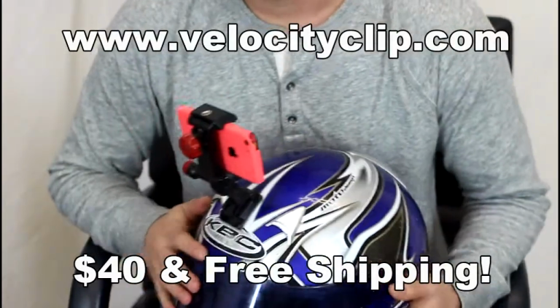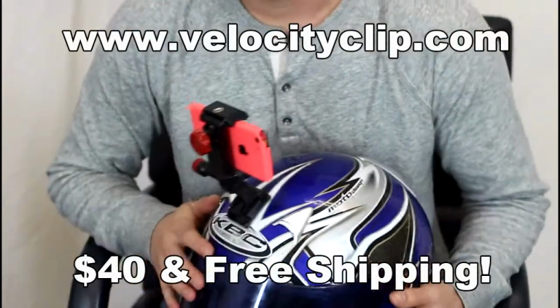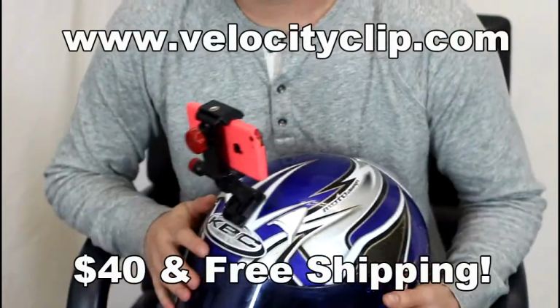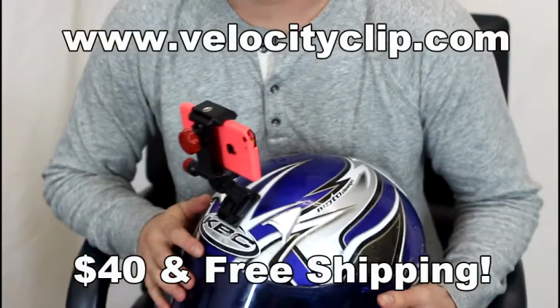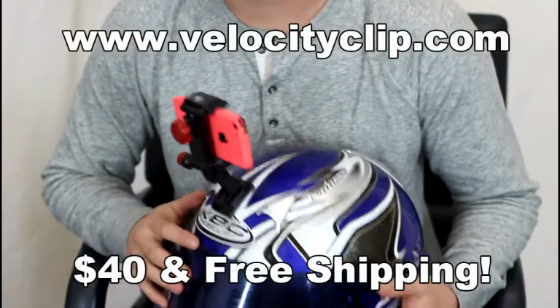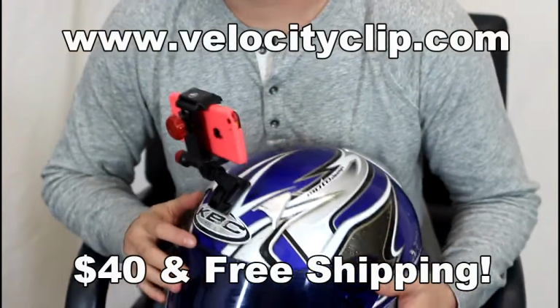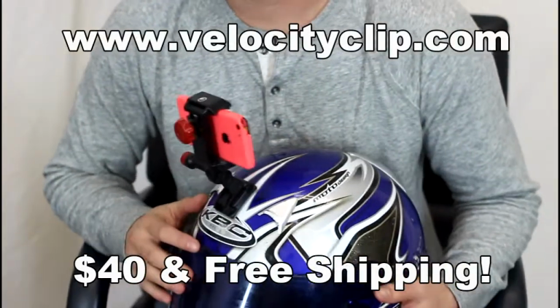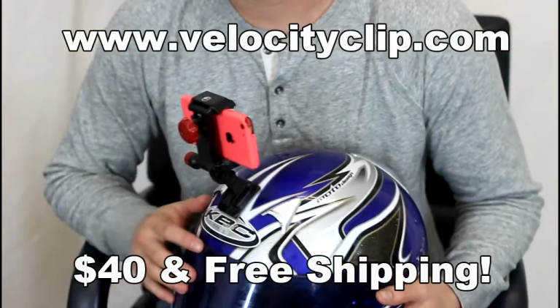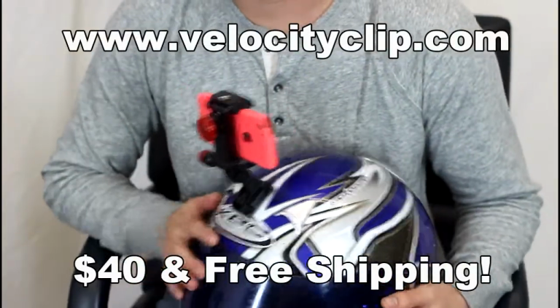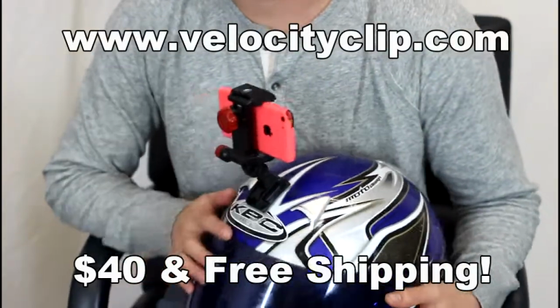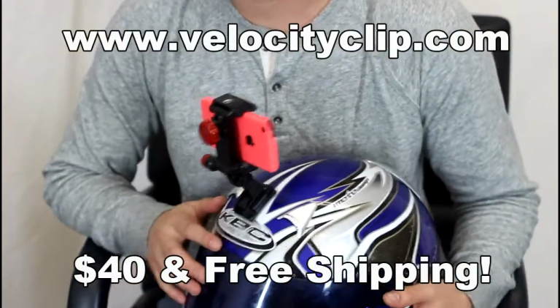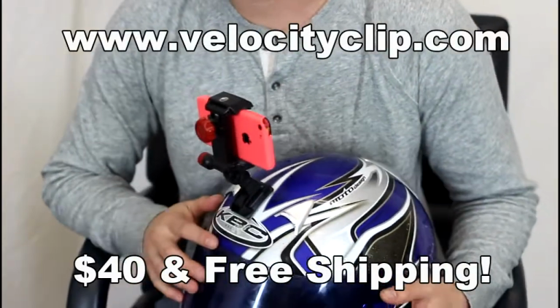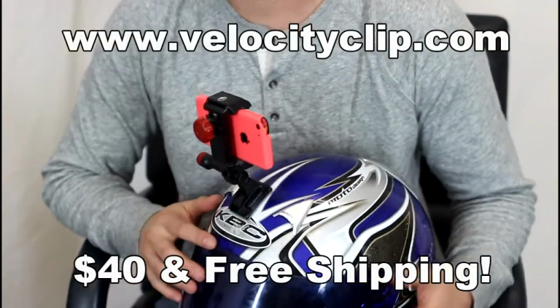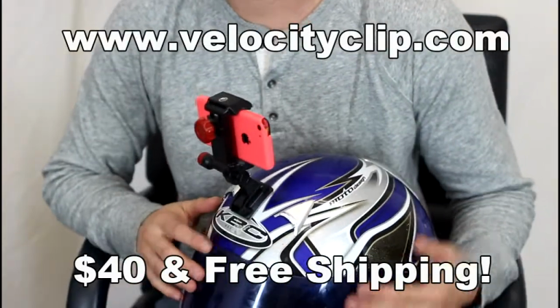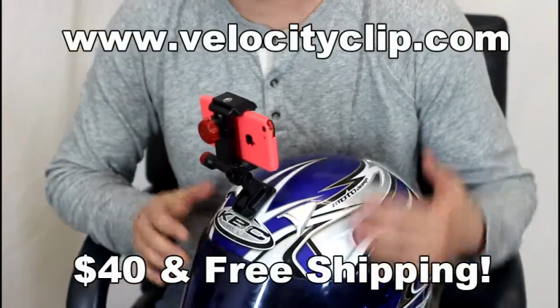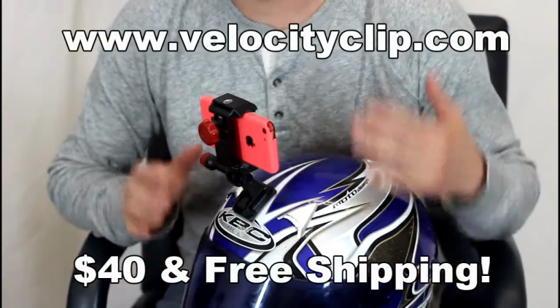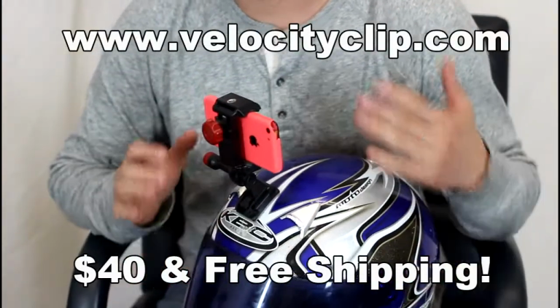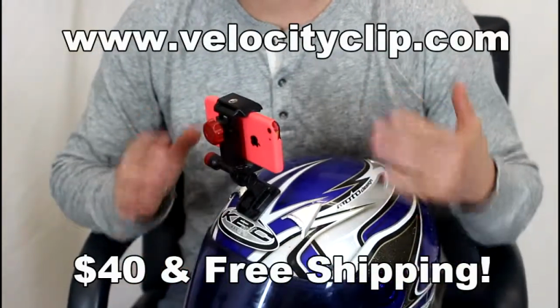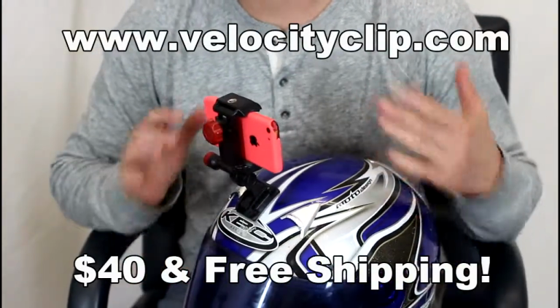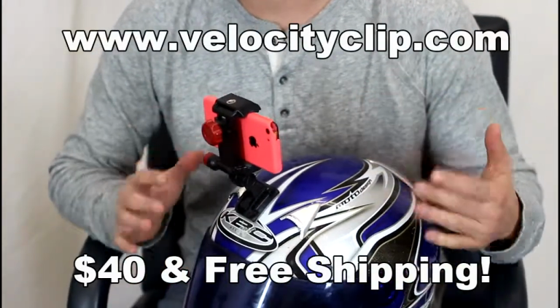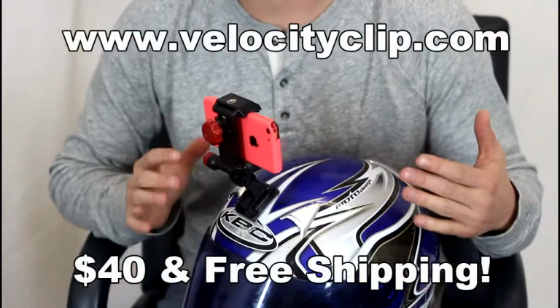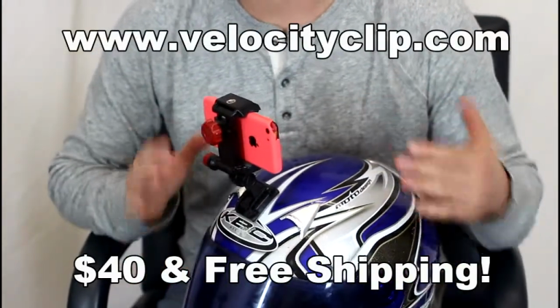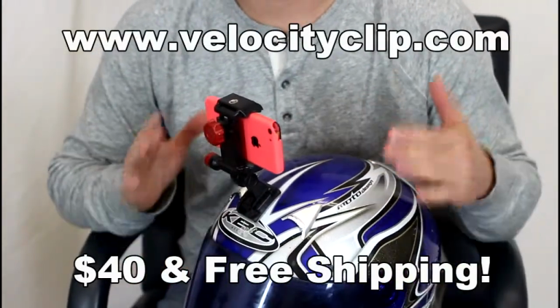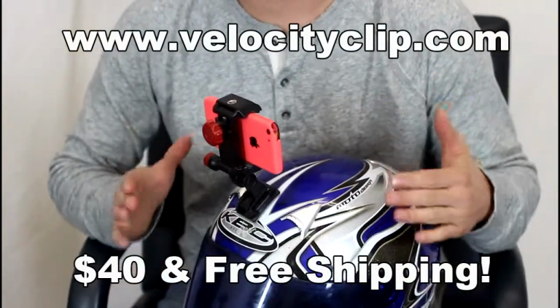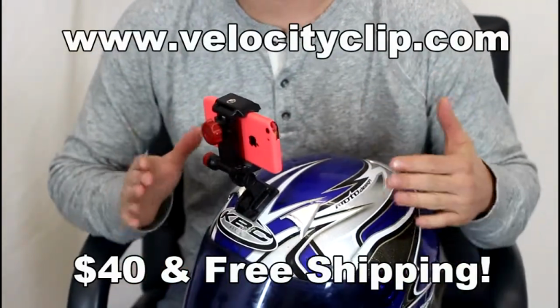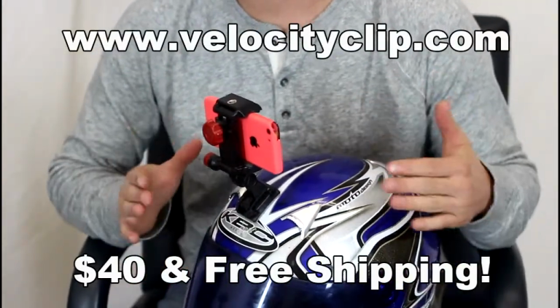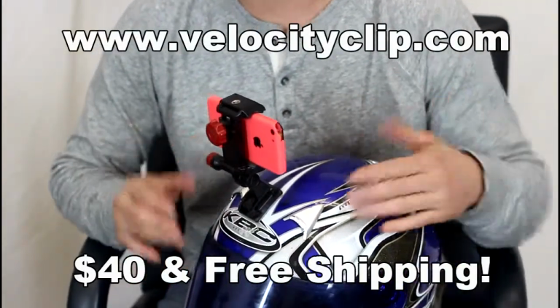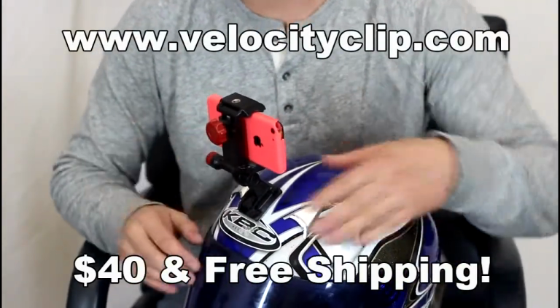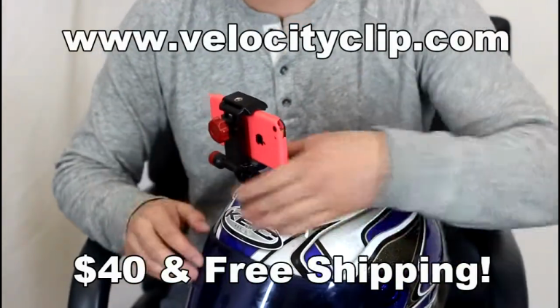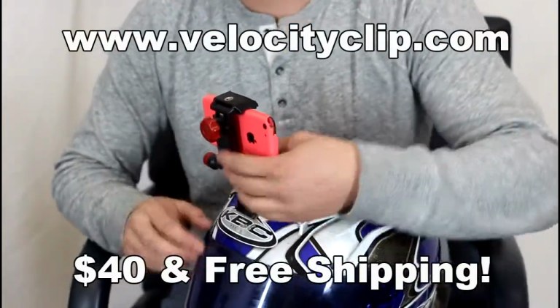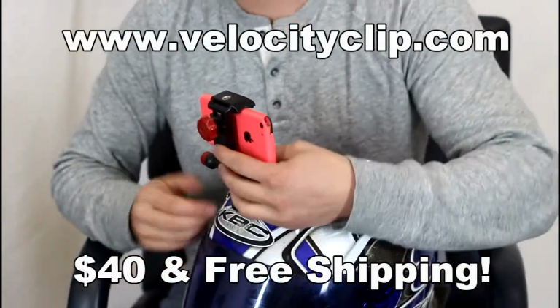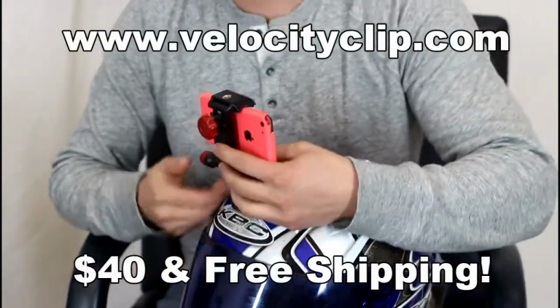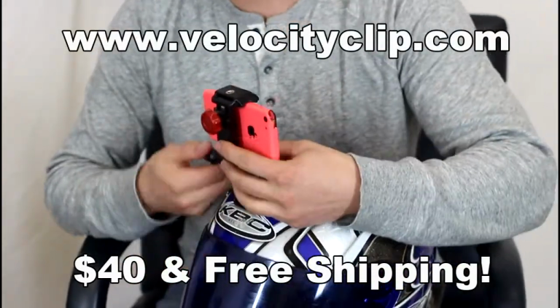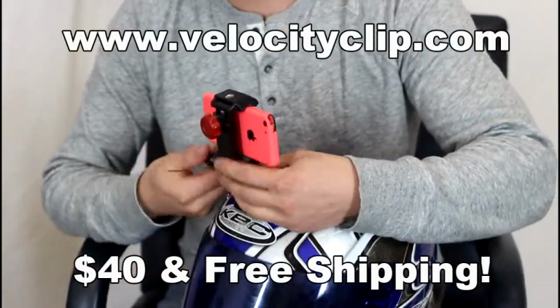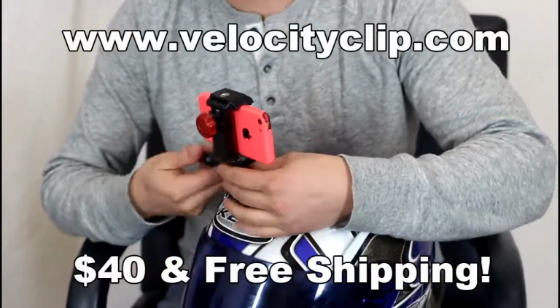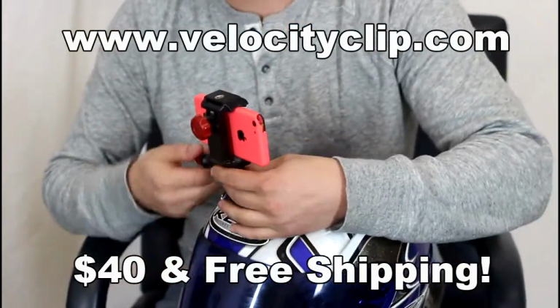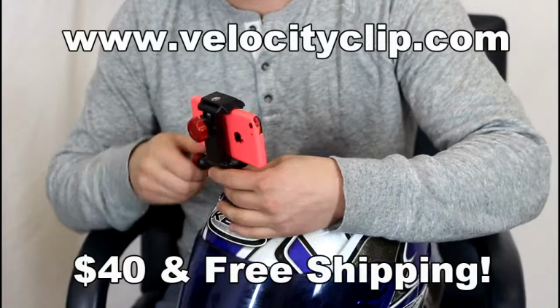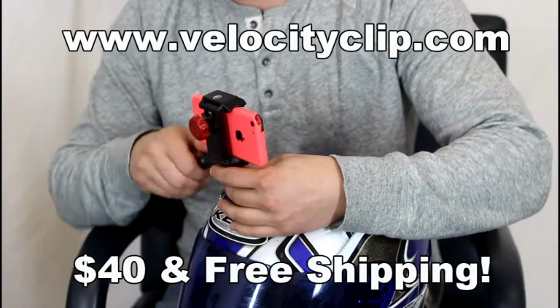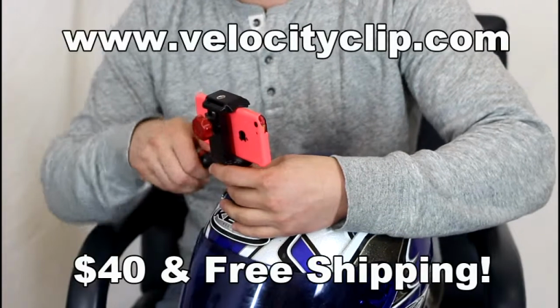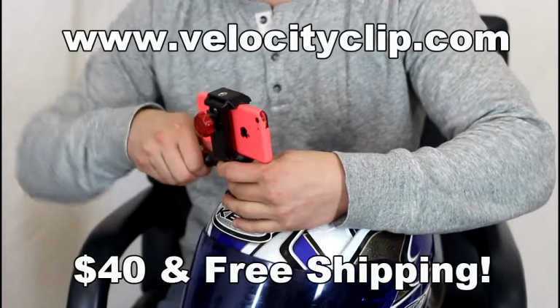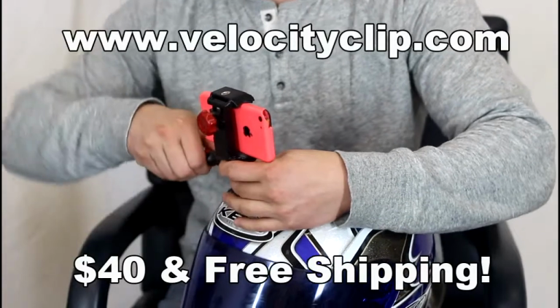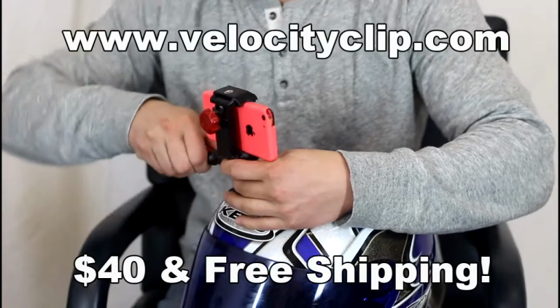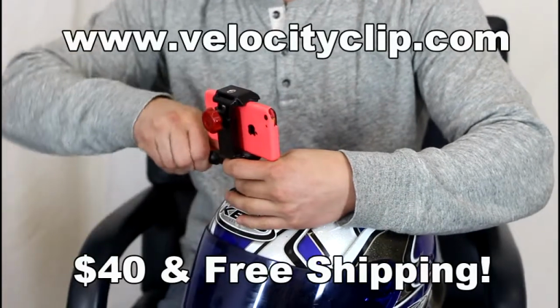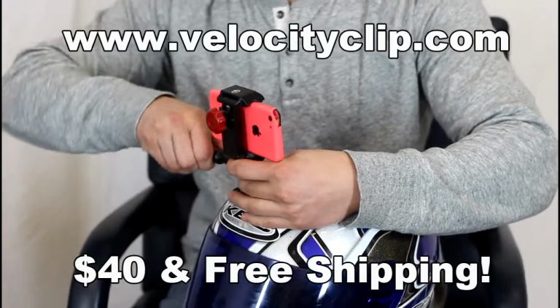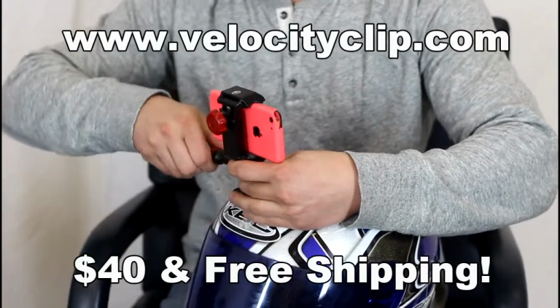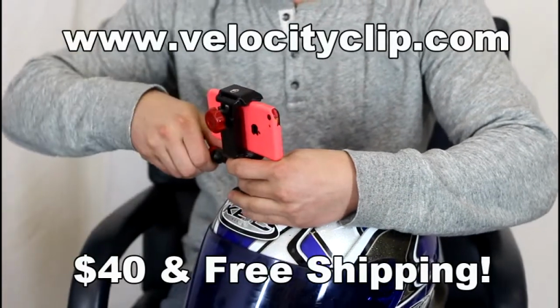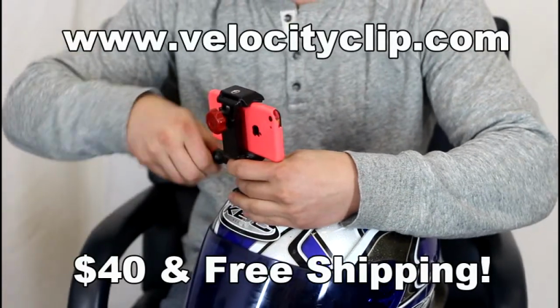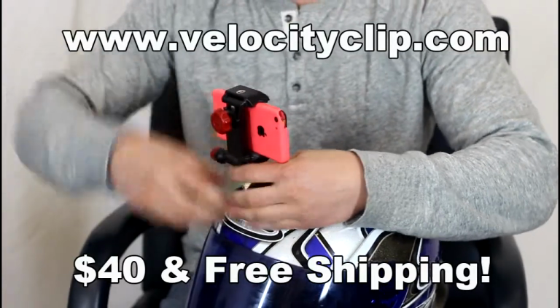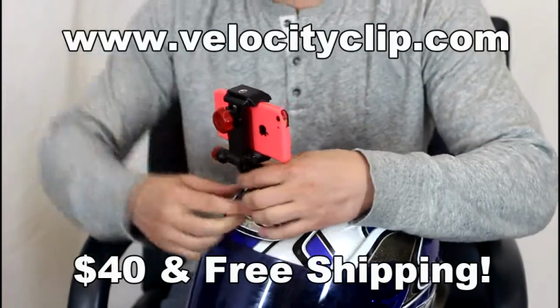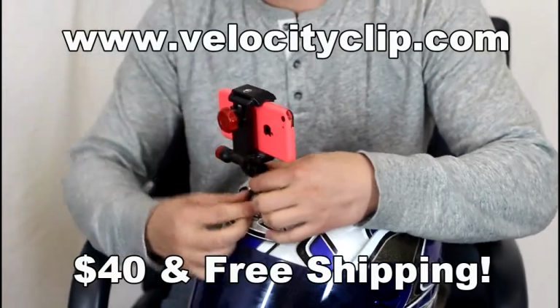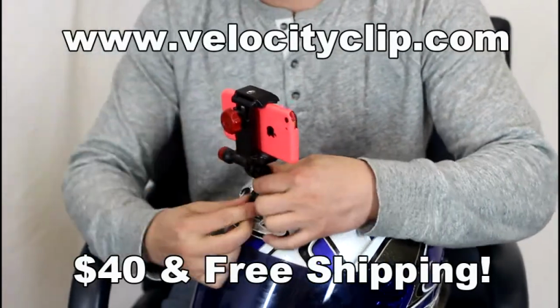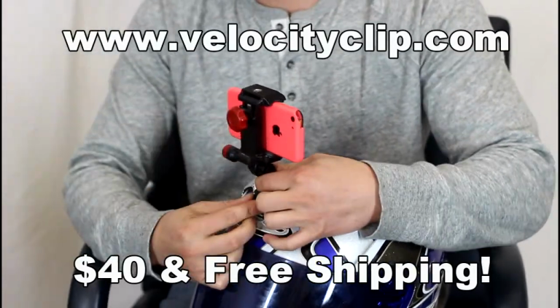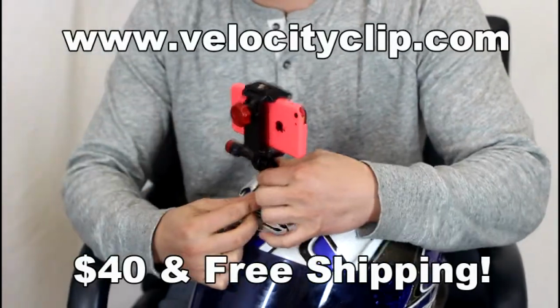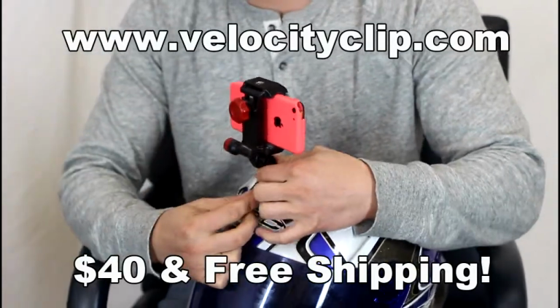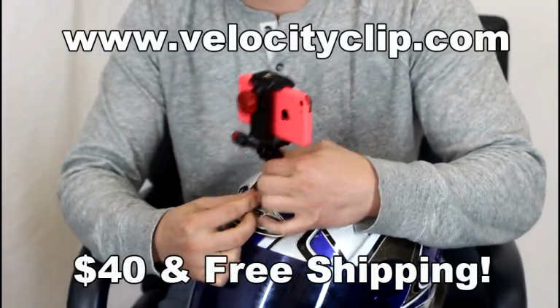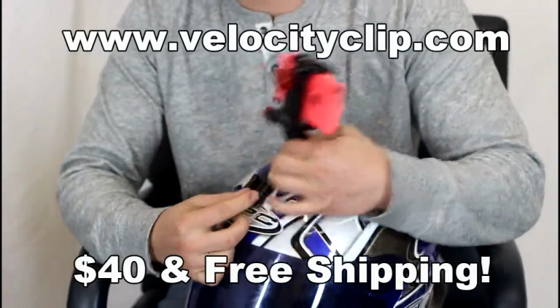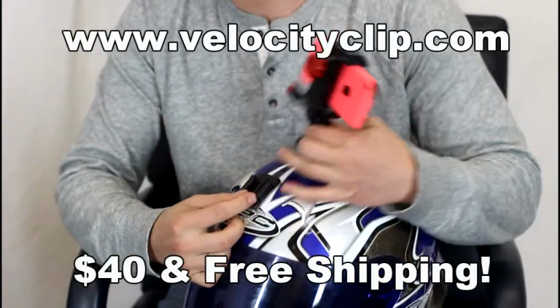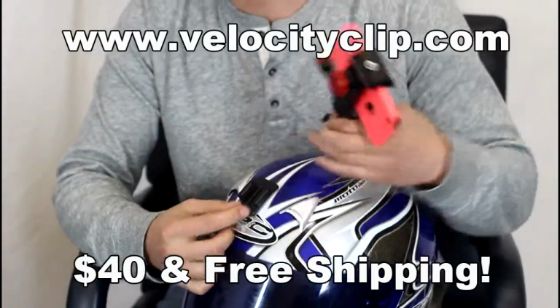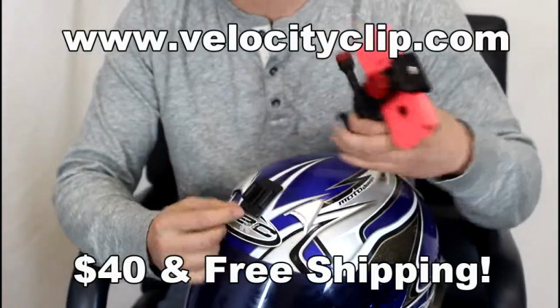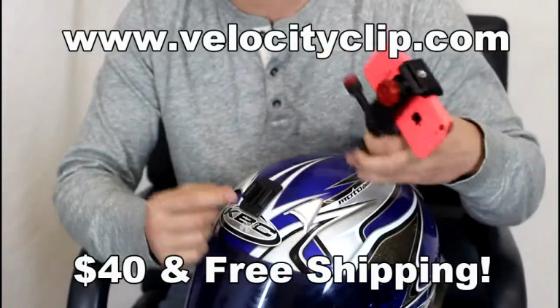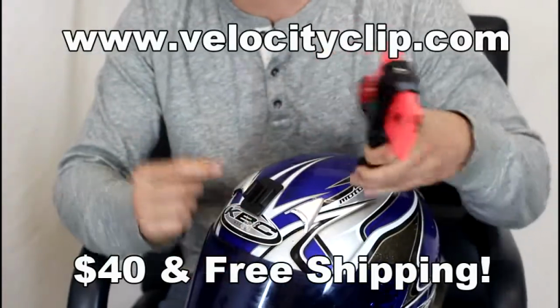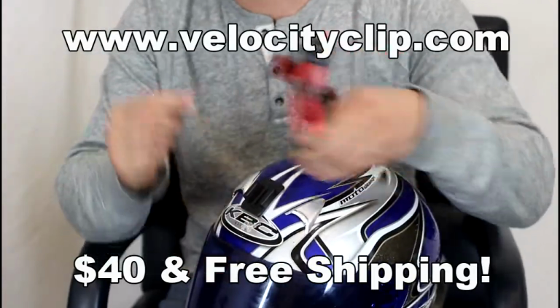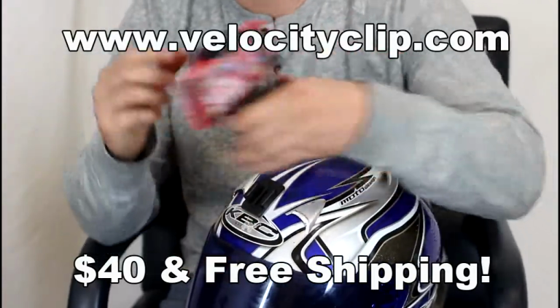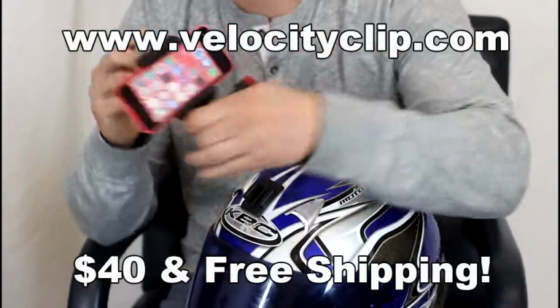How's it going guys? Today I'm going to show you a really cheap helmet mounting technique. I'll explain to you what this is — it's pretty cool.